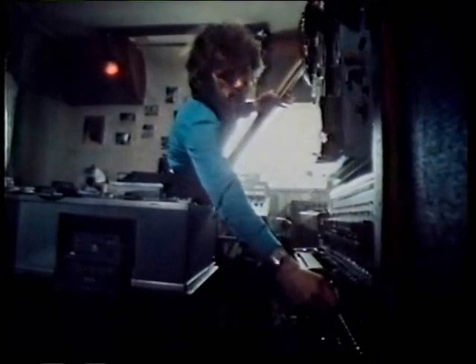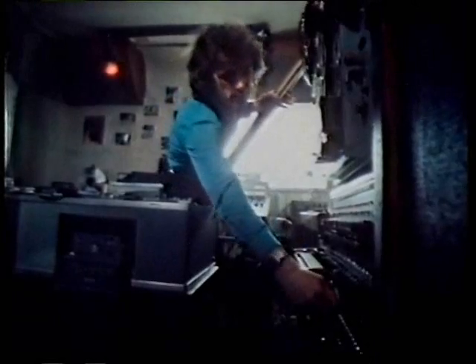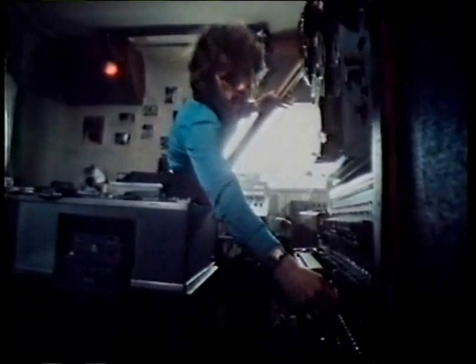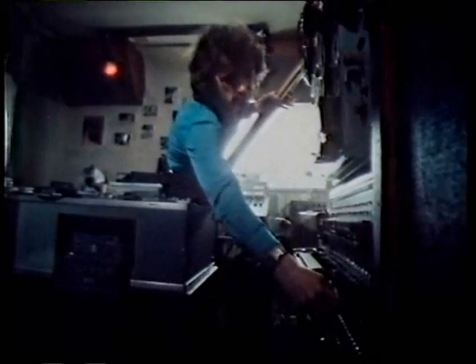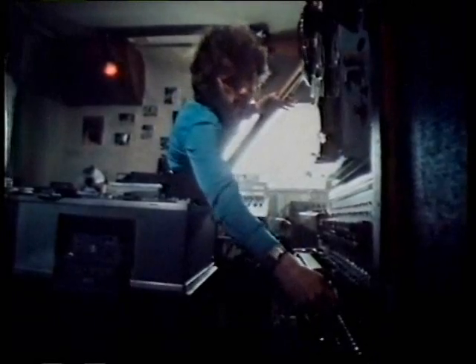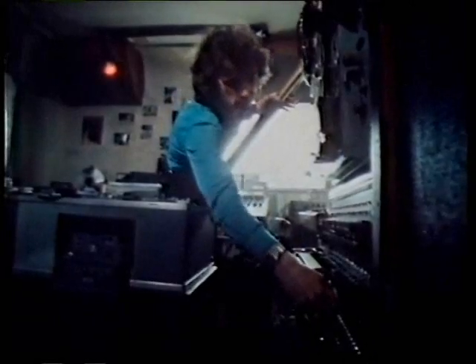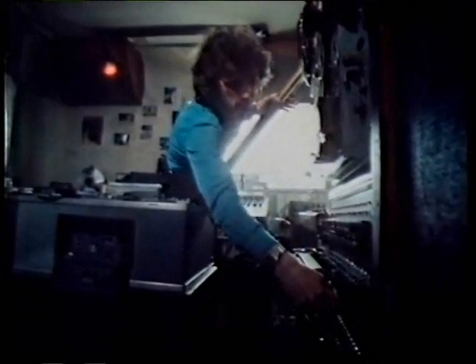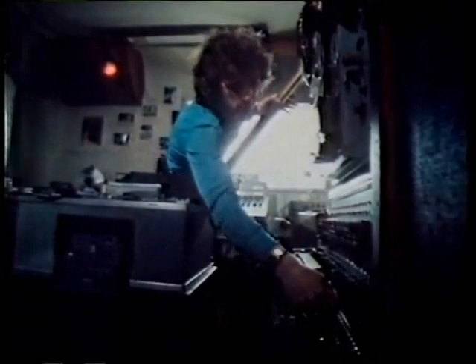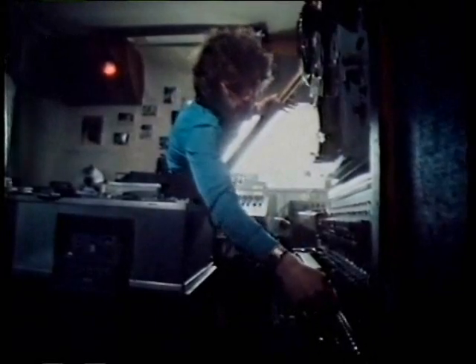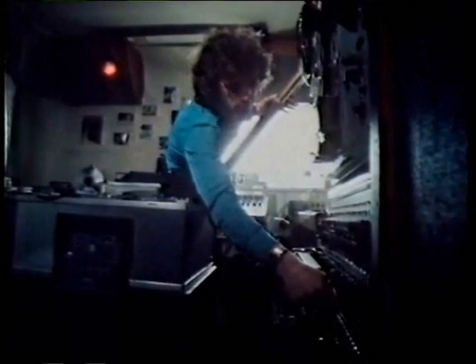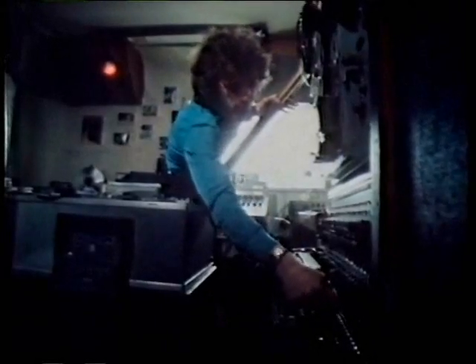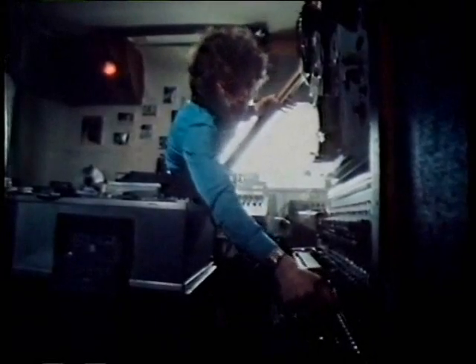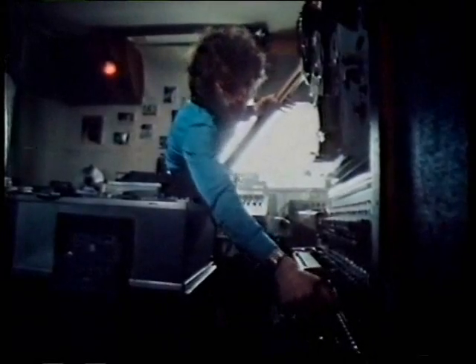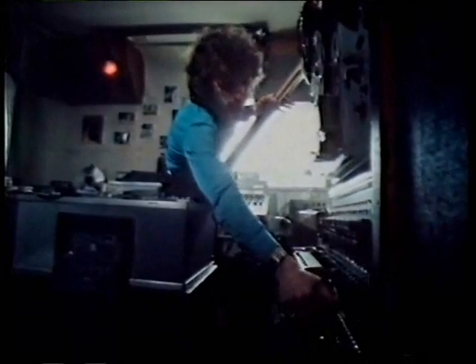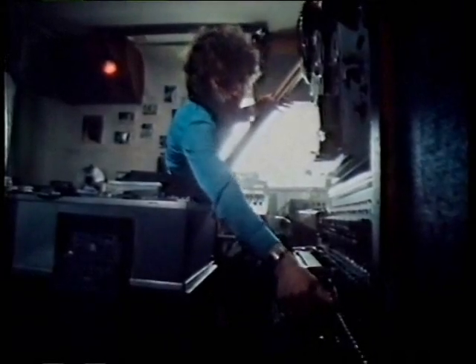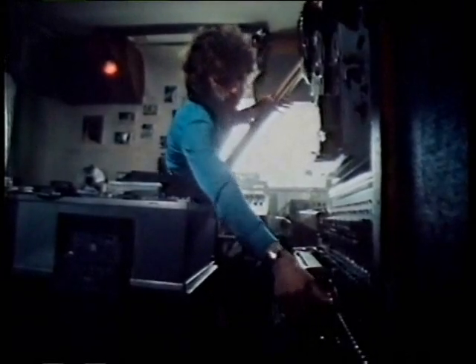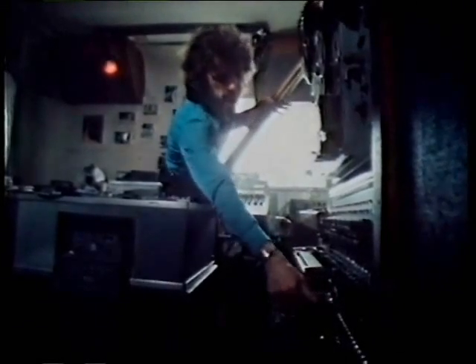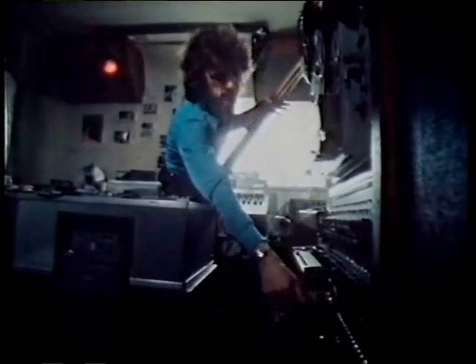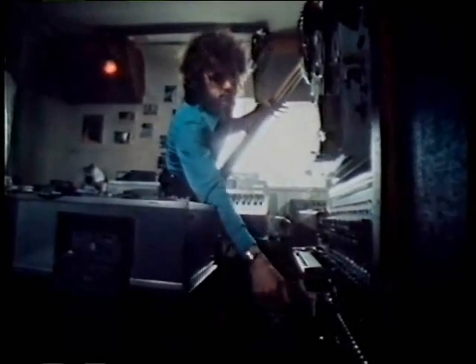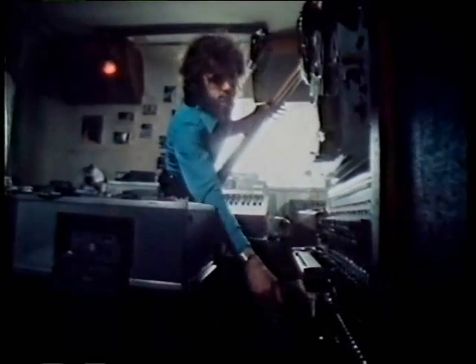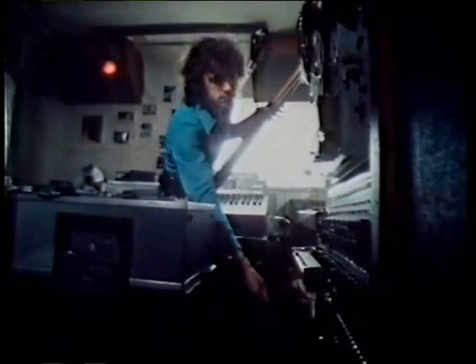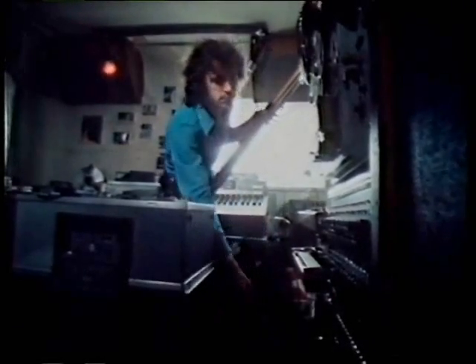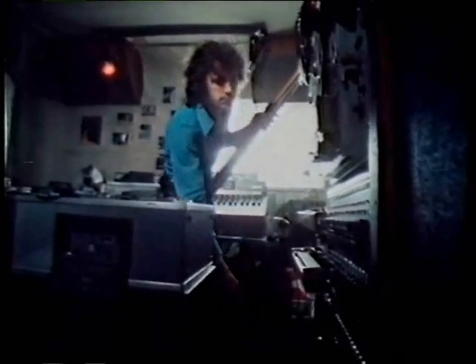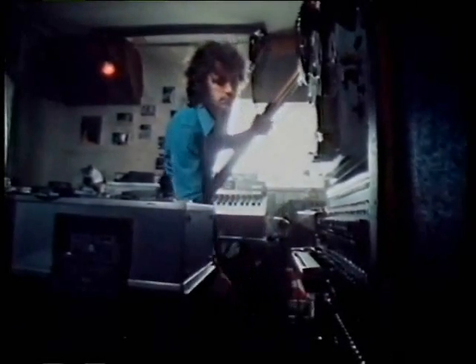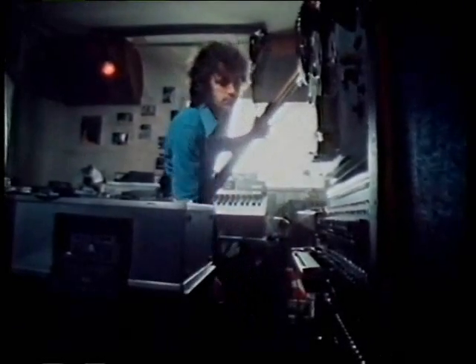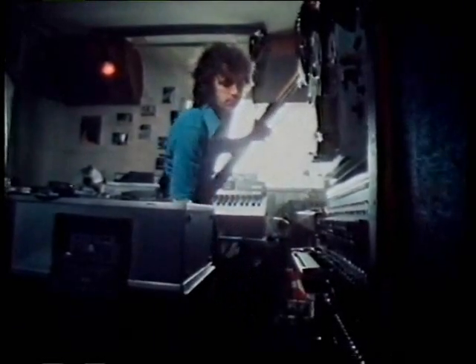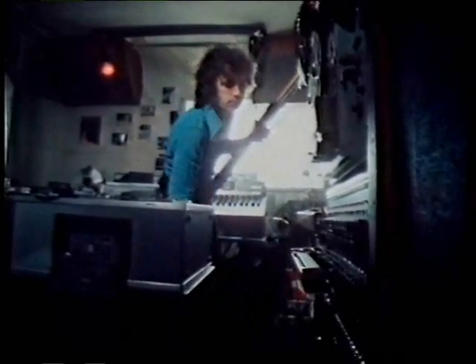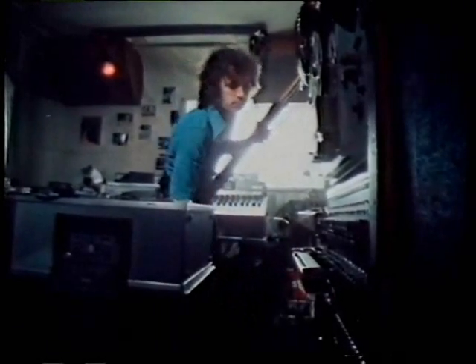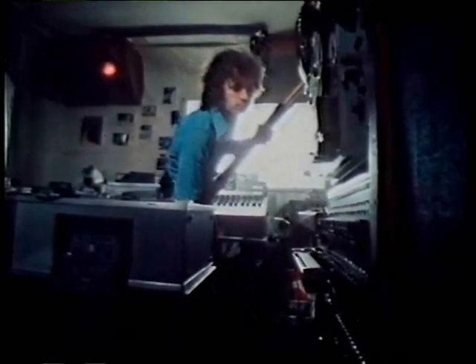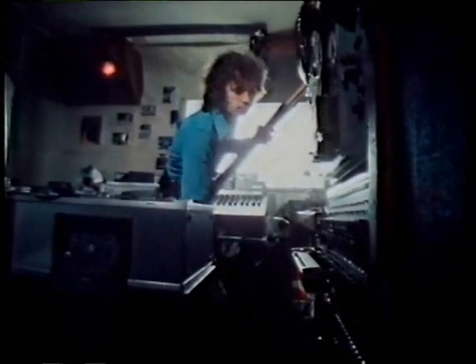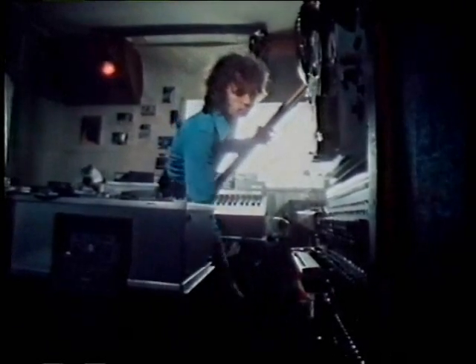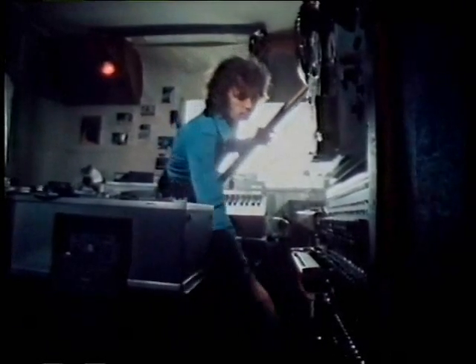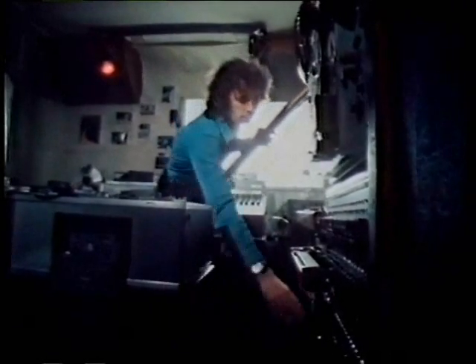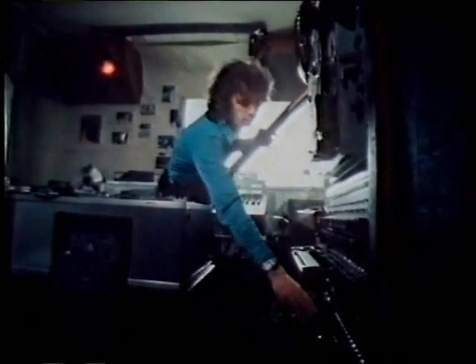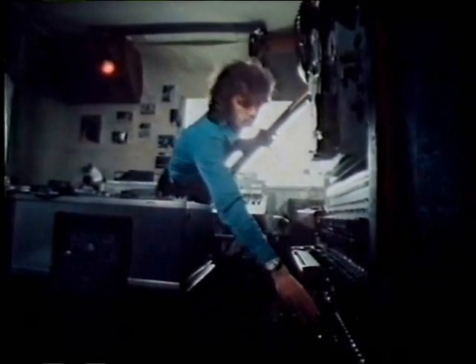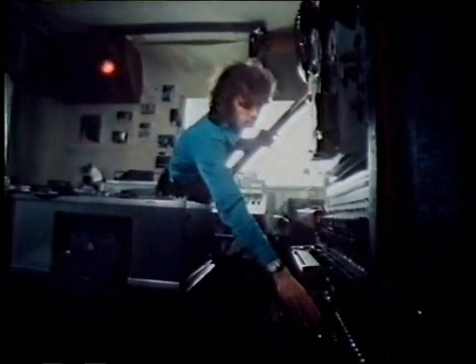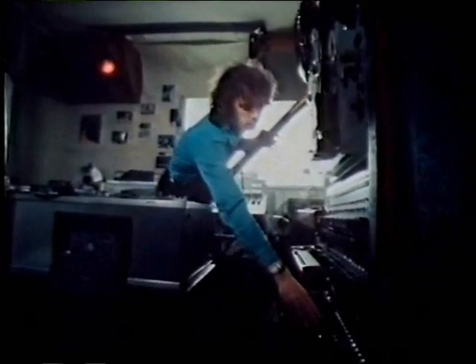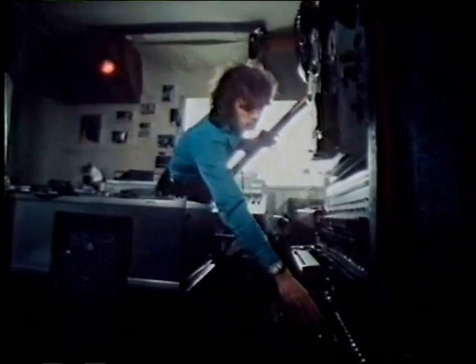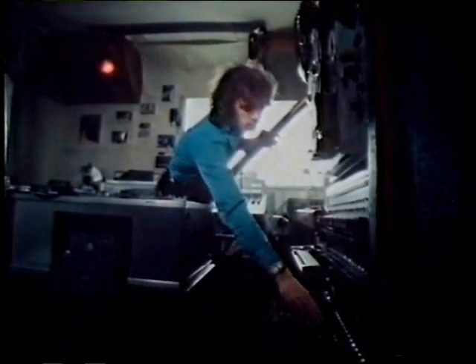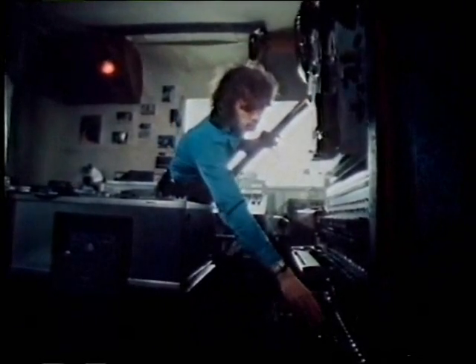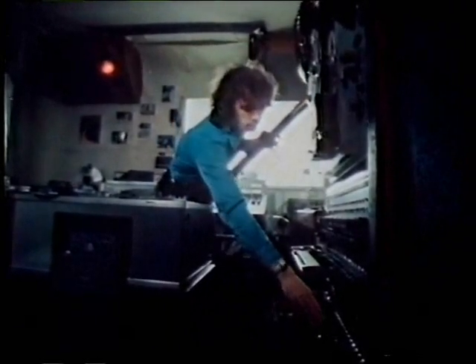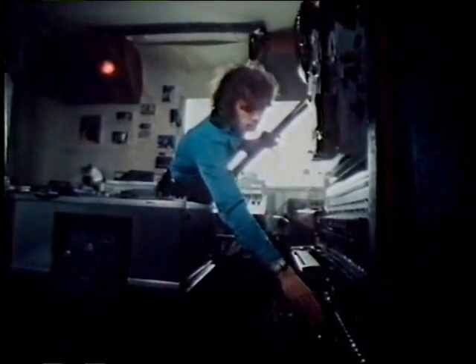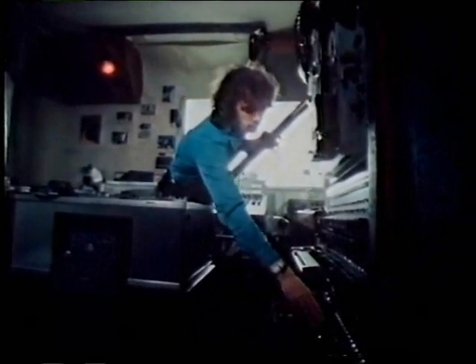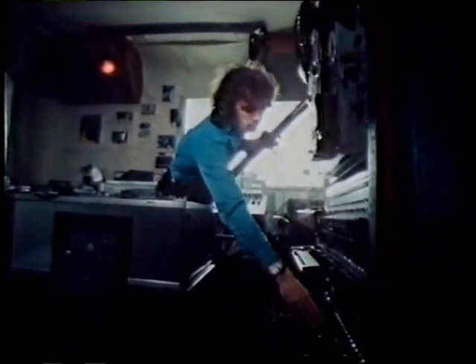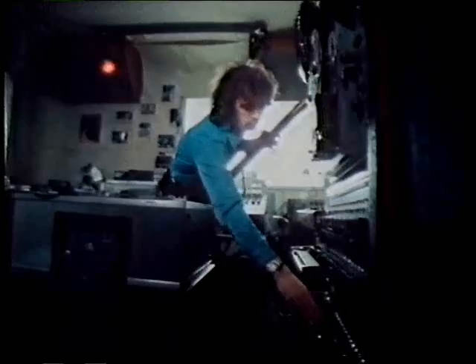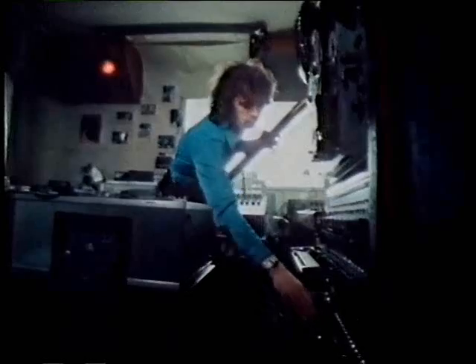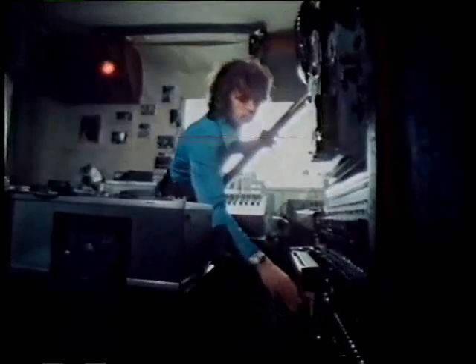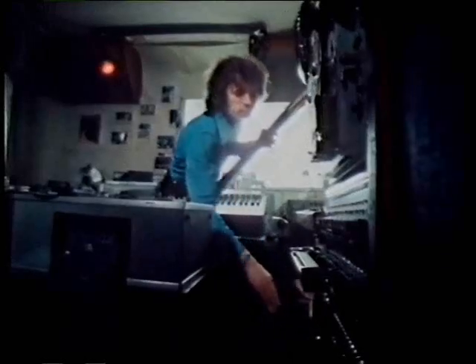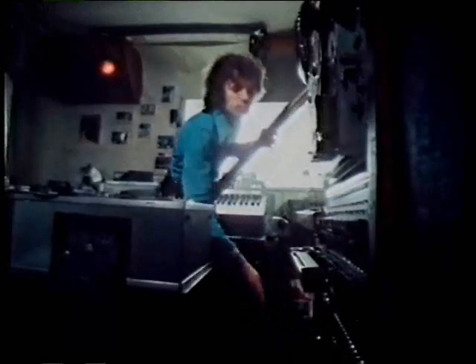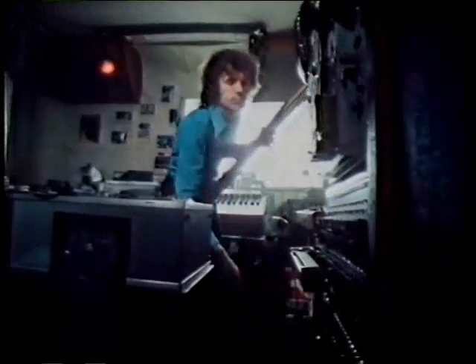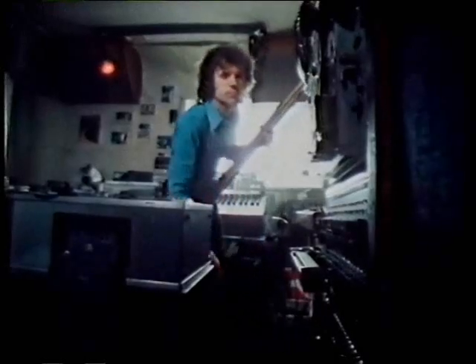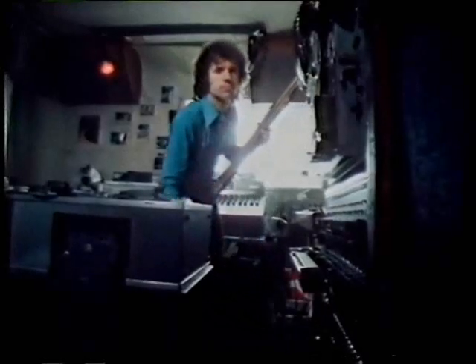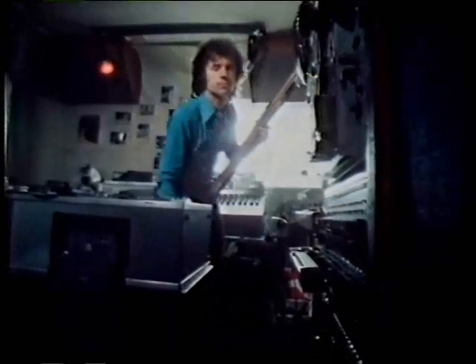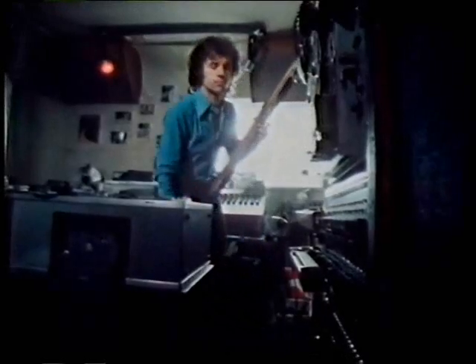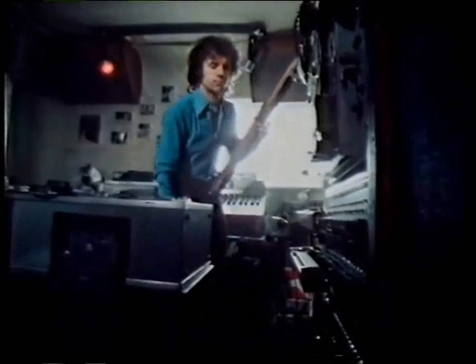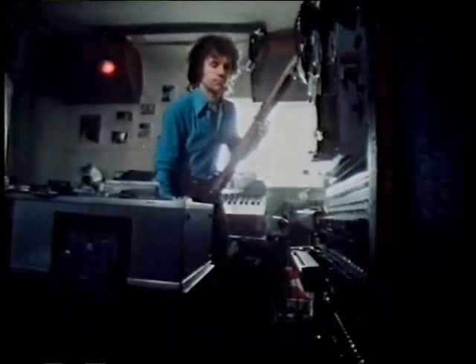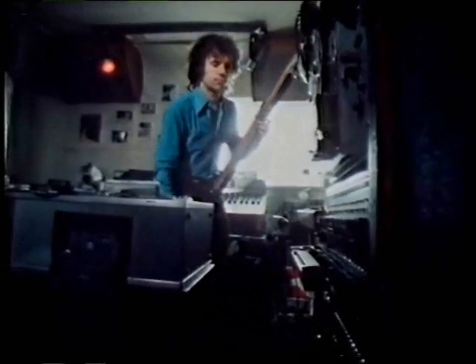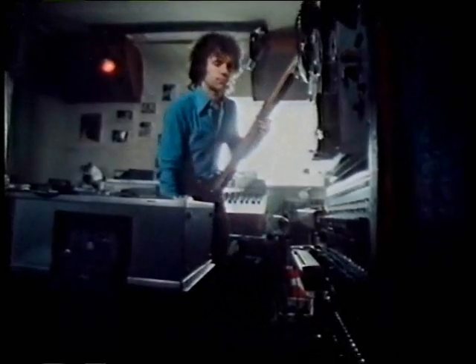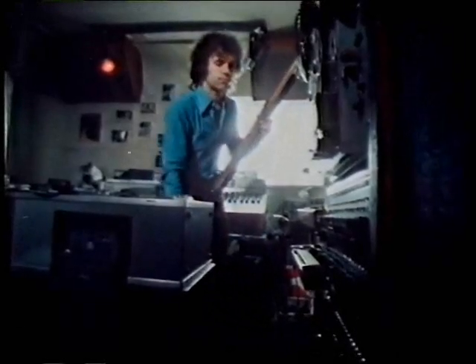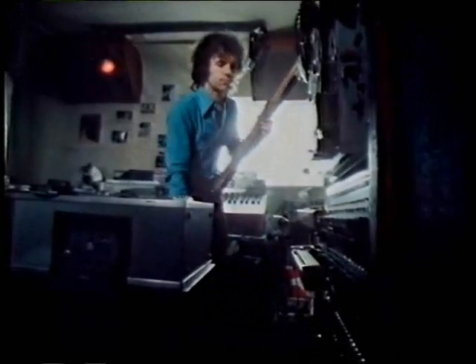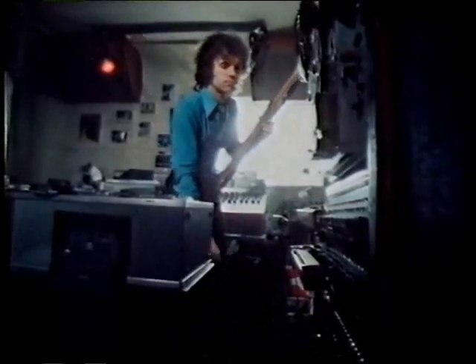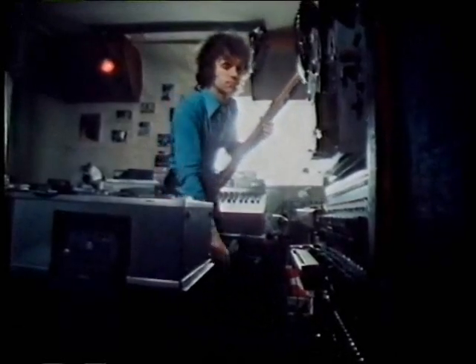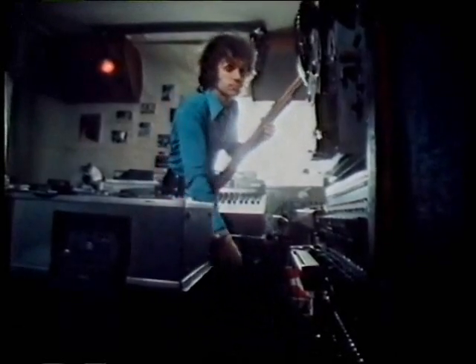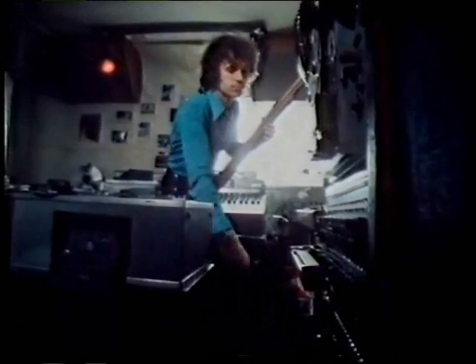Vorhaus switched on his MANIAC sequencer to provide the backing for a live performance on his other invention, the Collidophon.